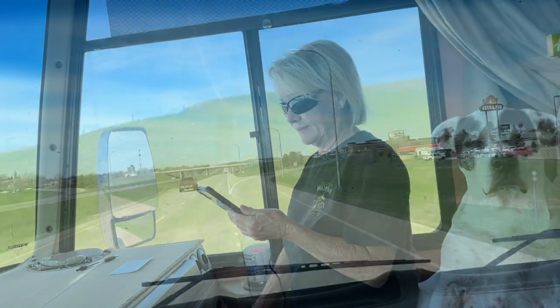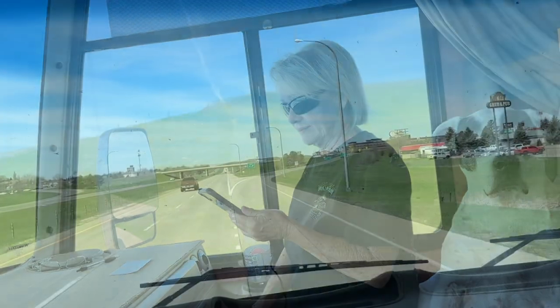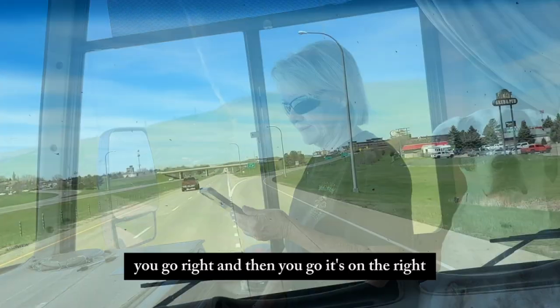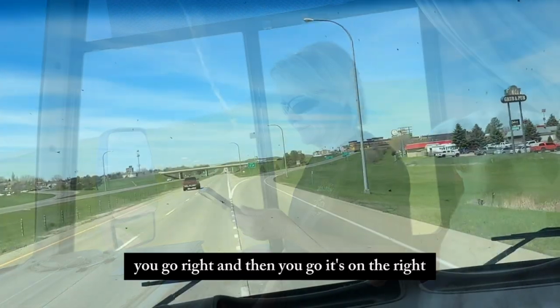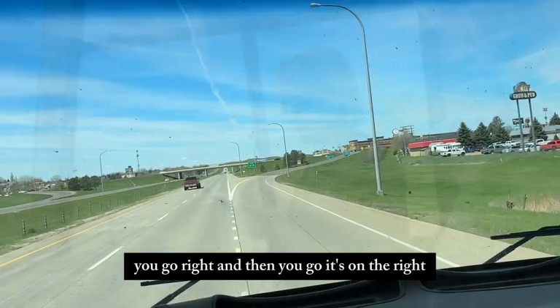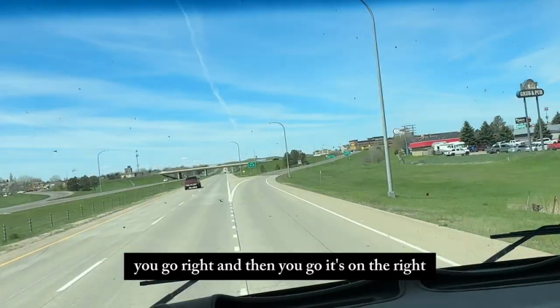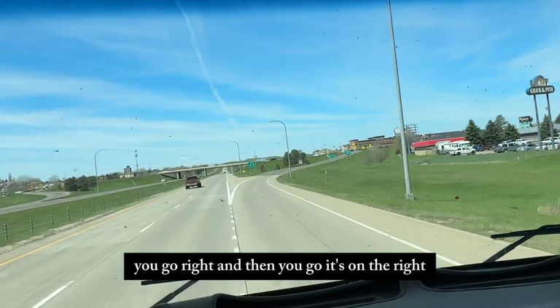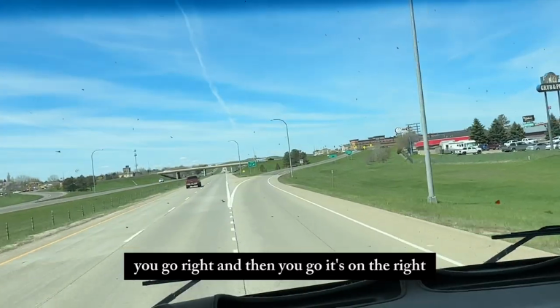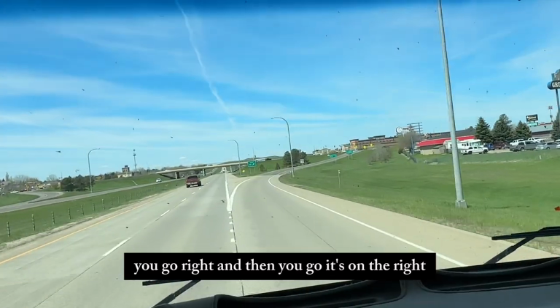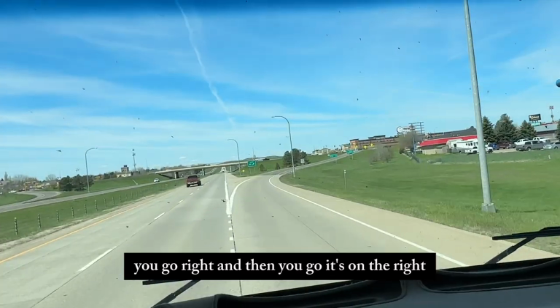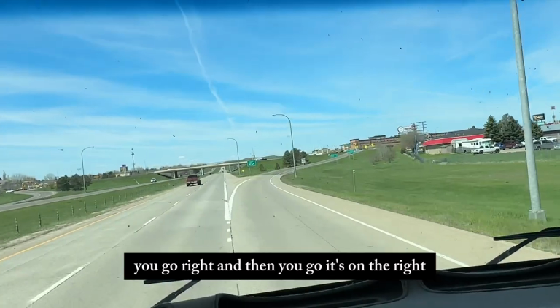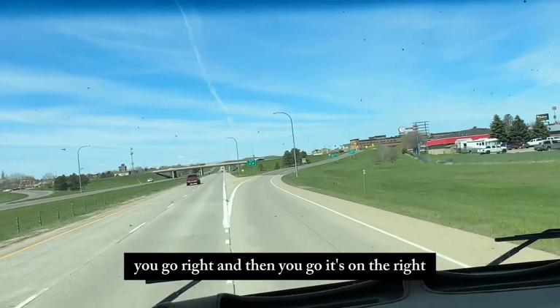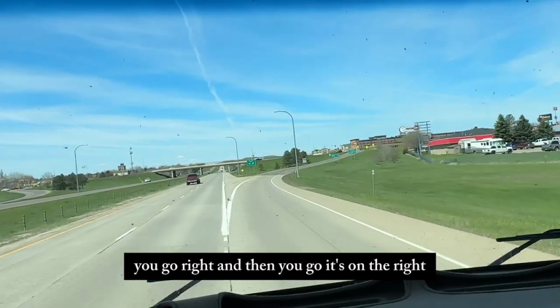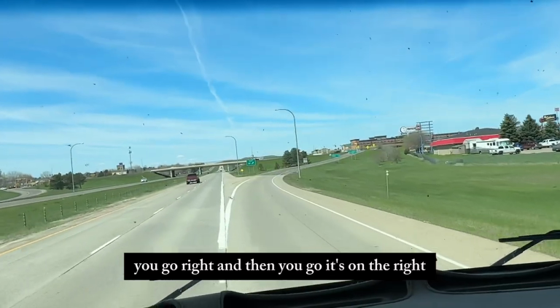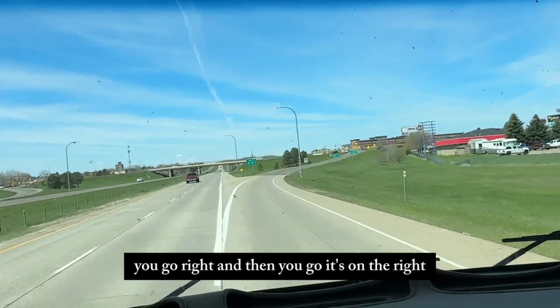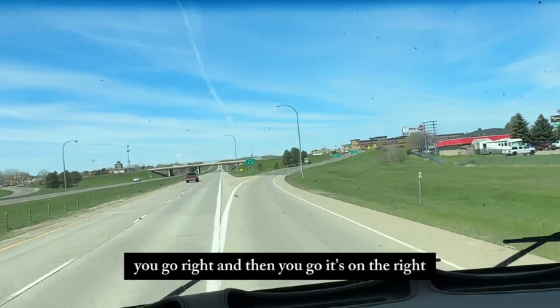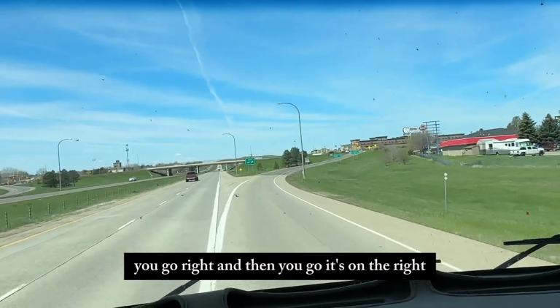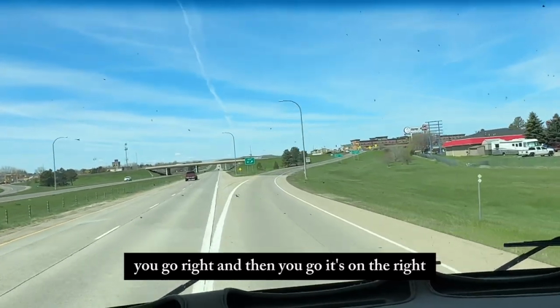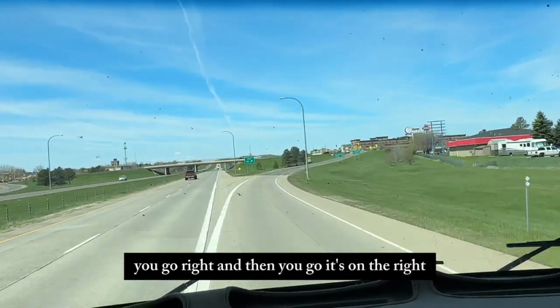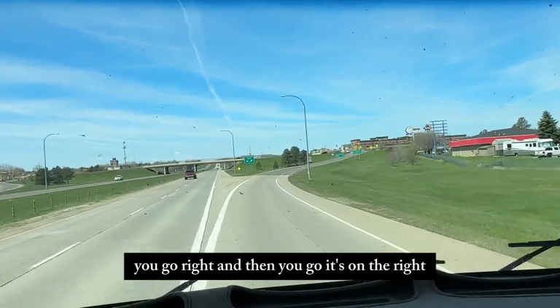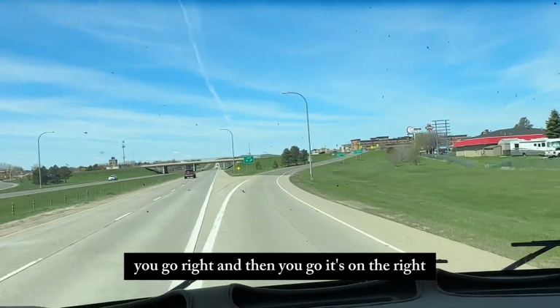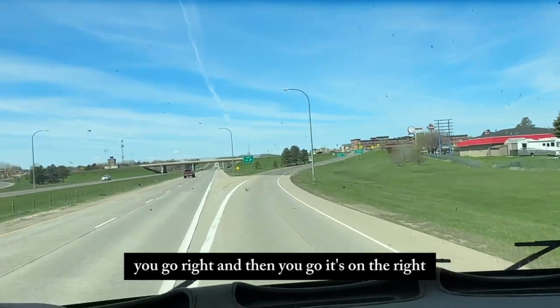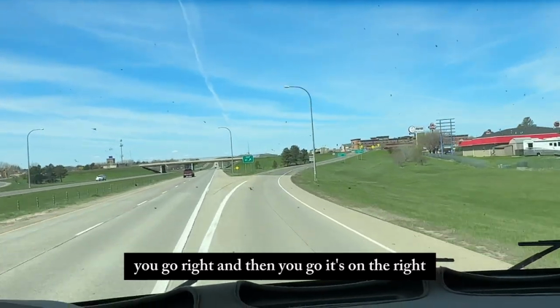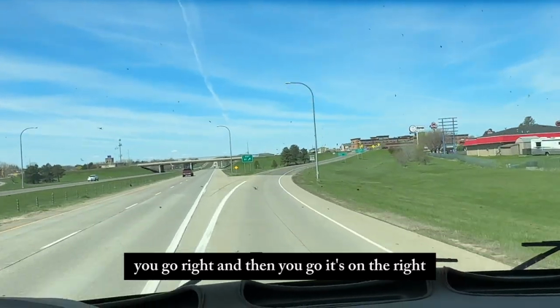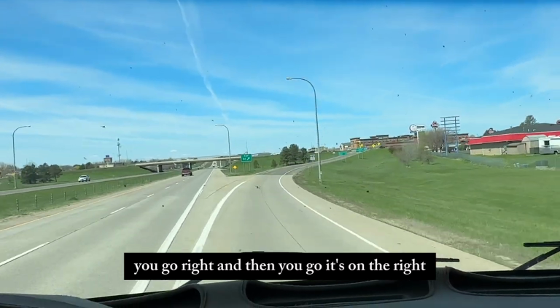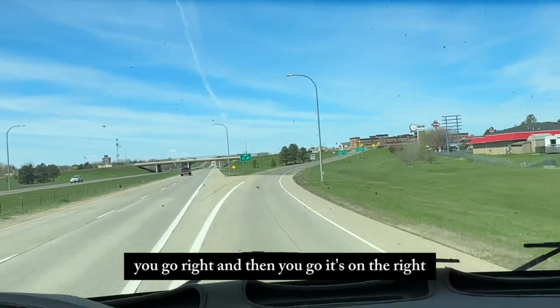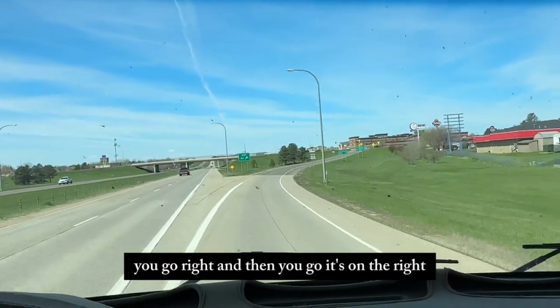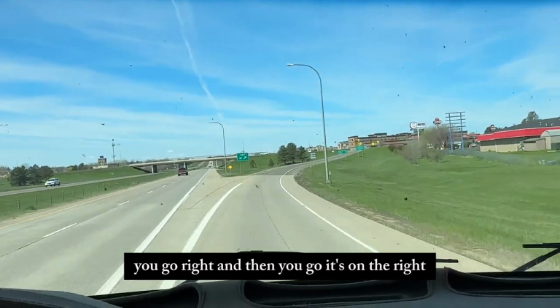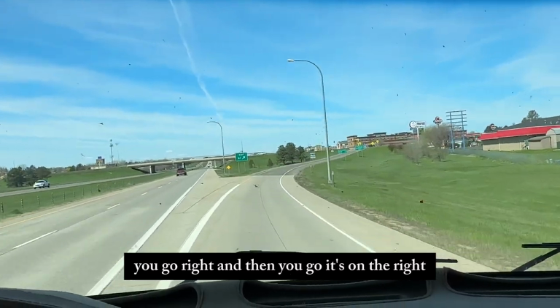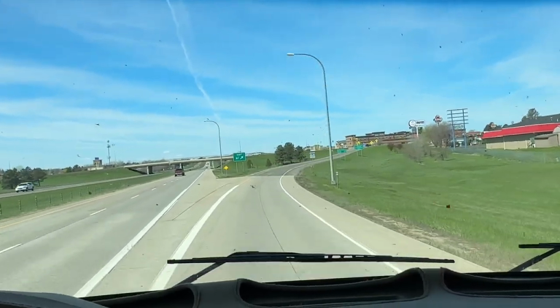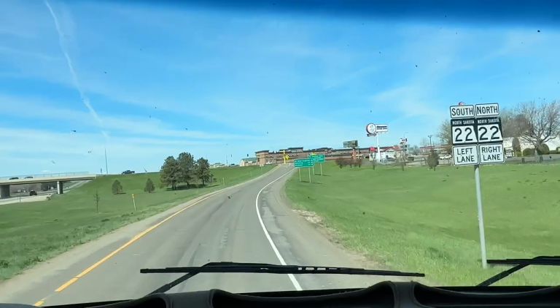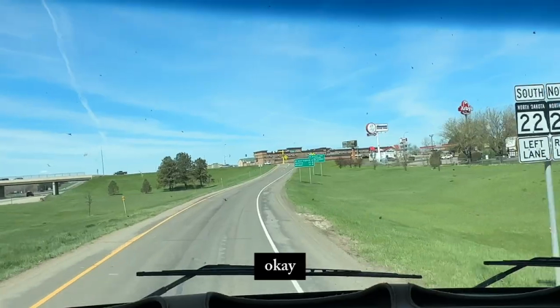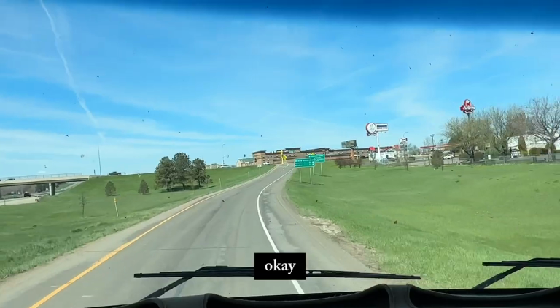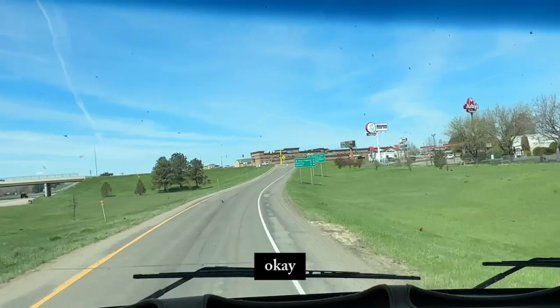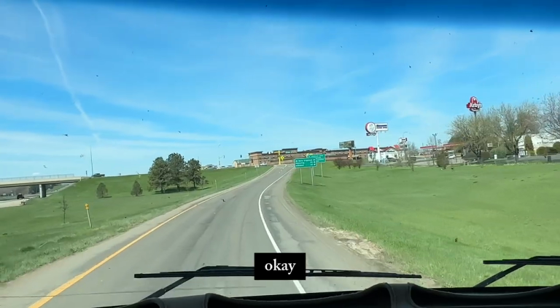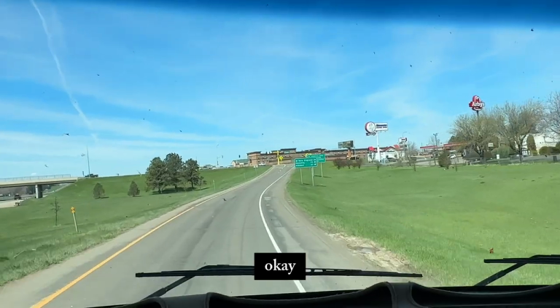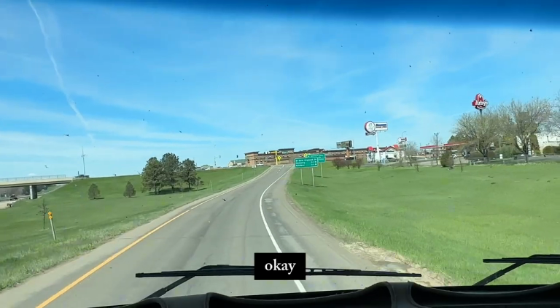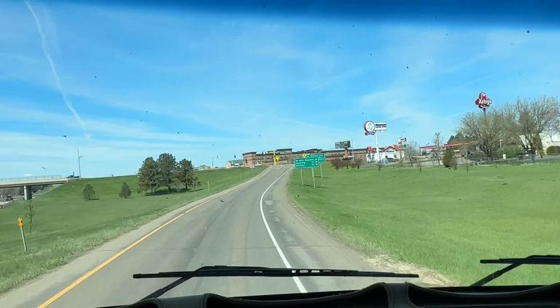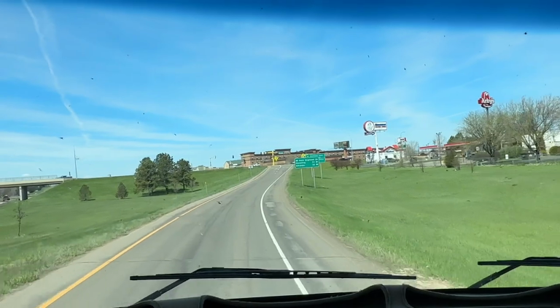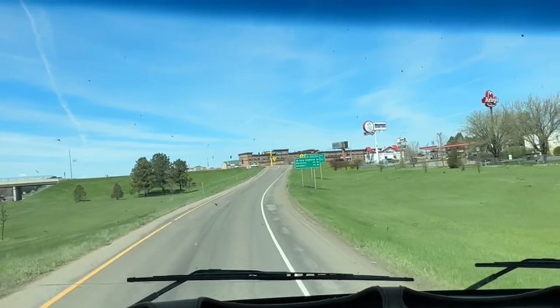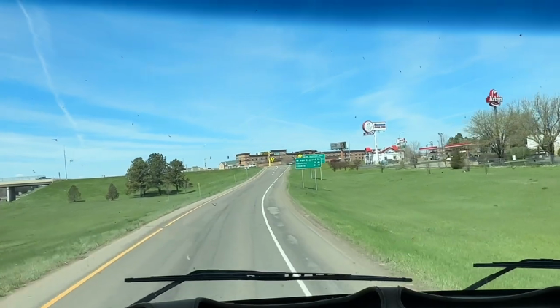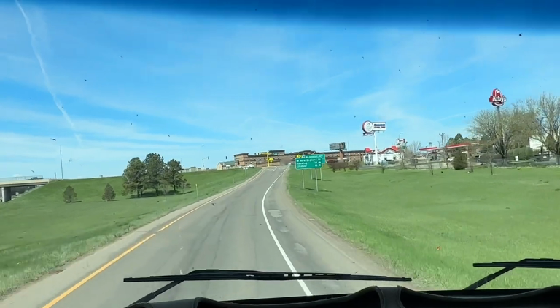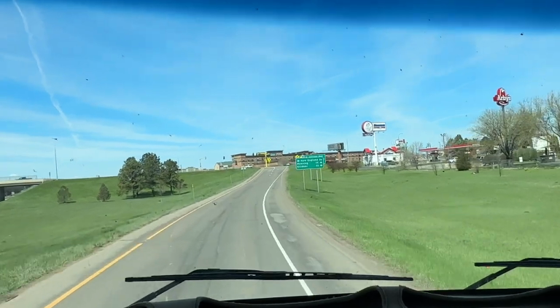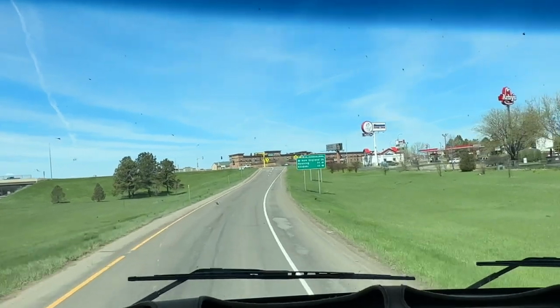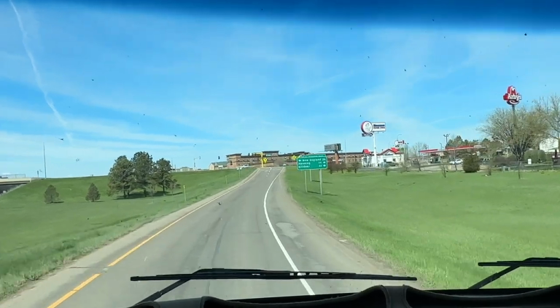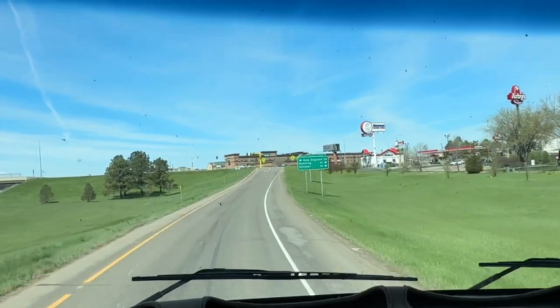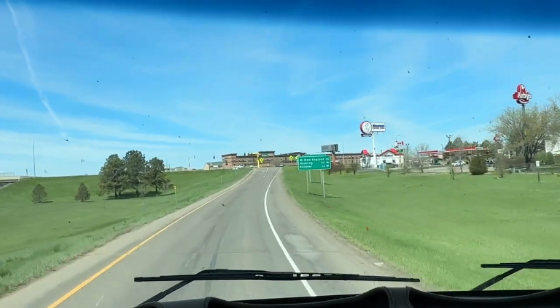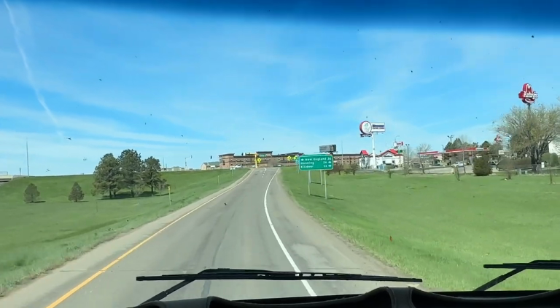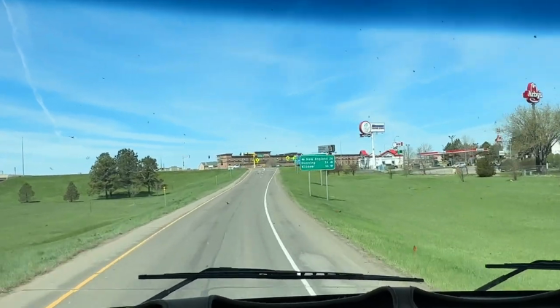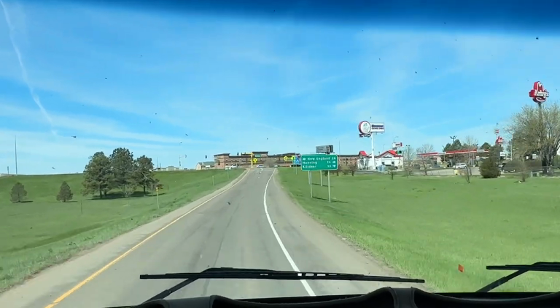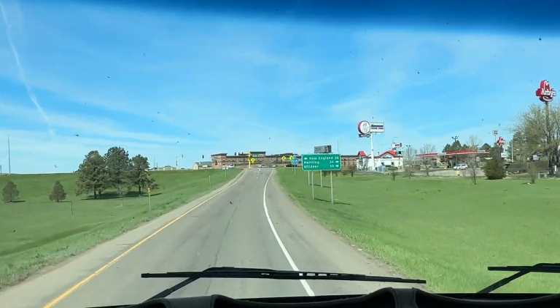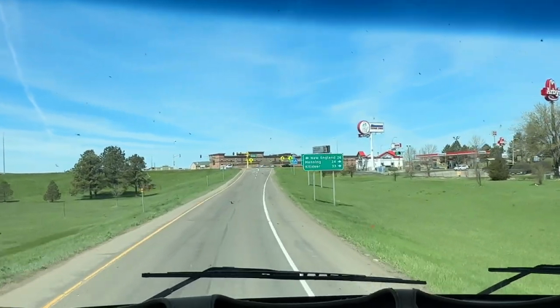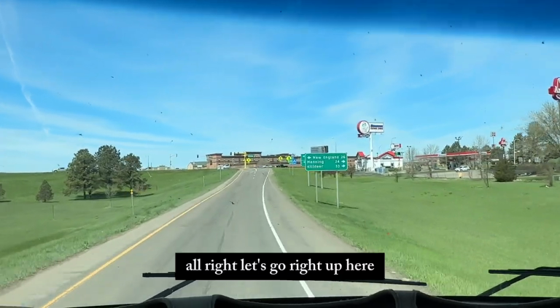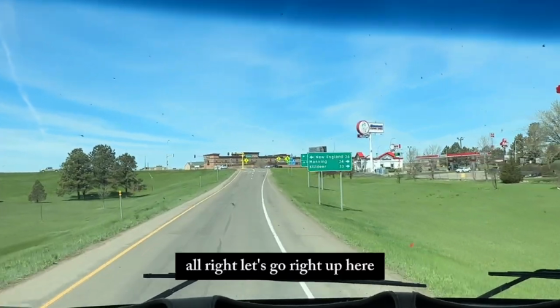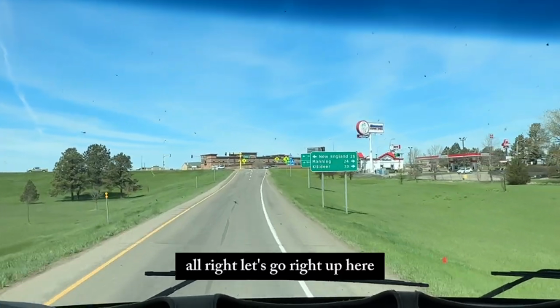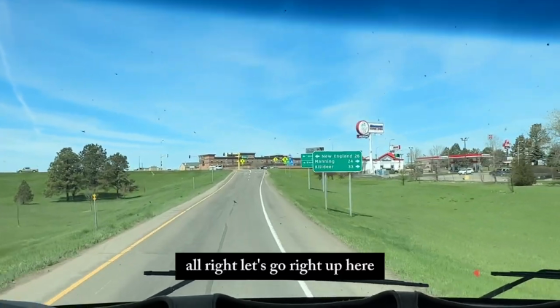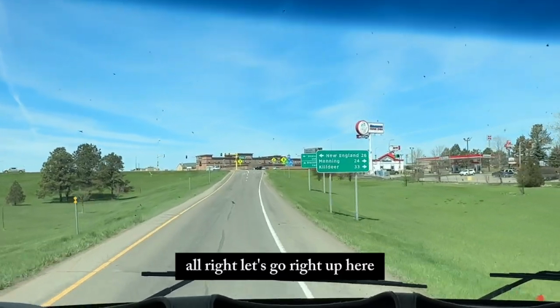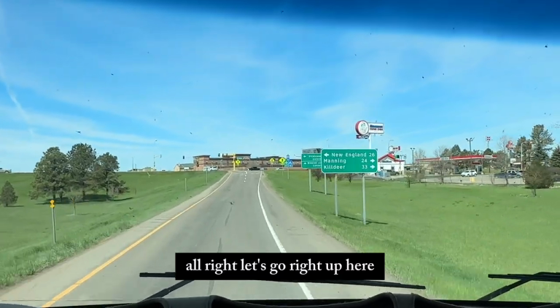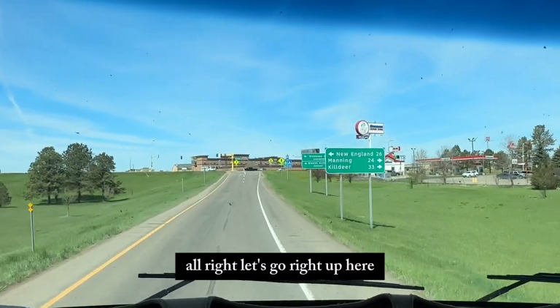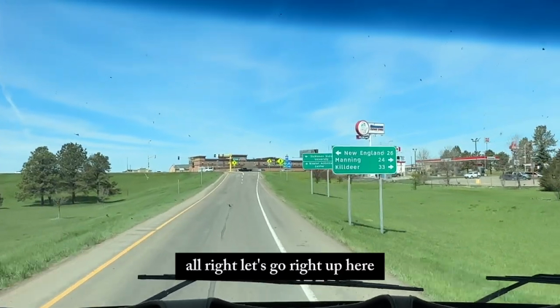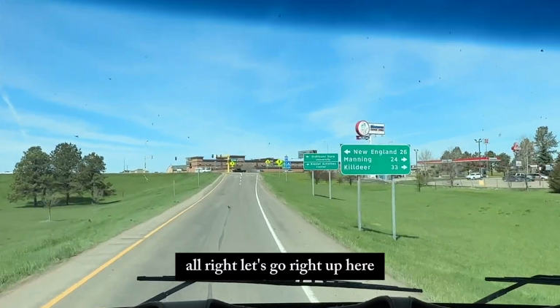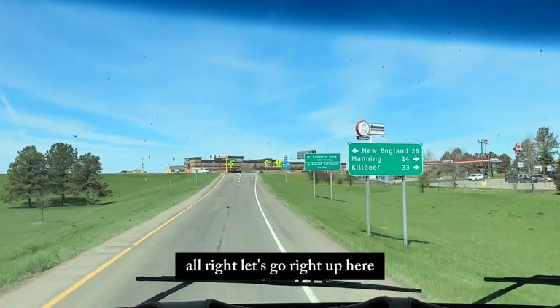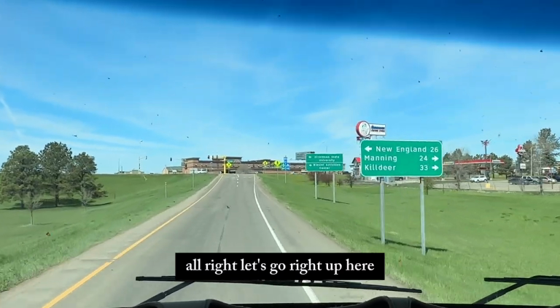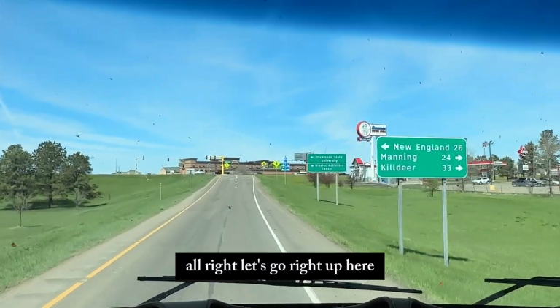You go right, then it's on the right. Alright, we'll go right up here.